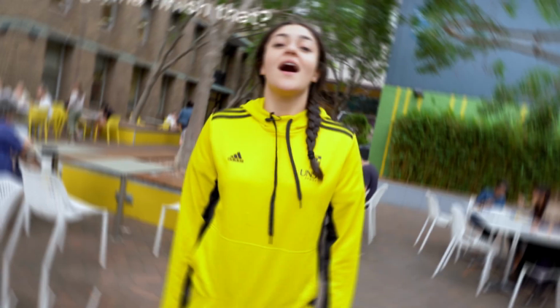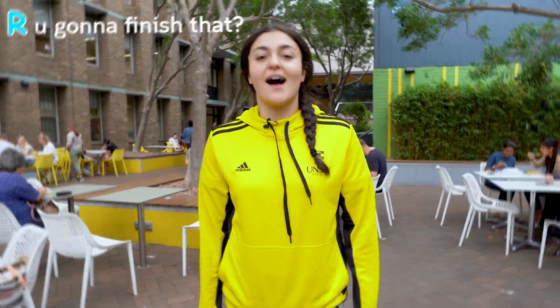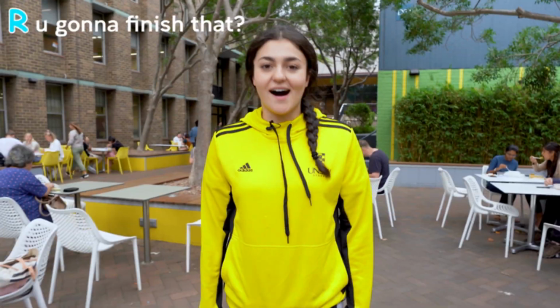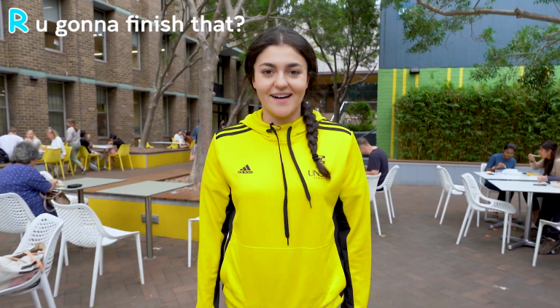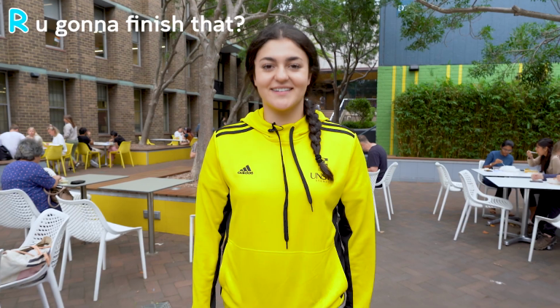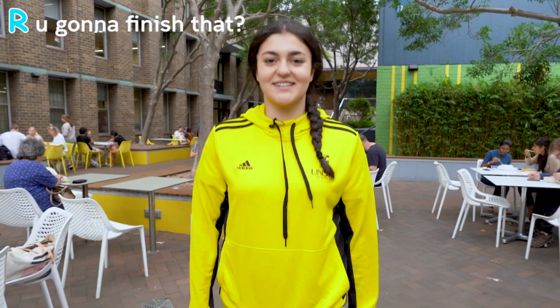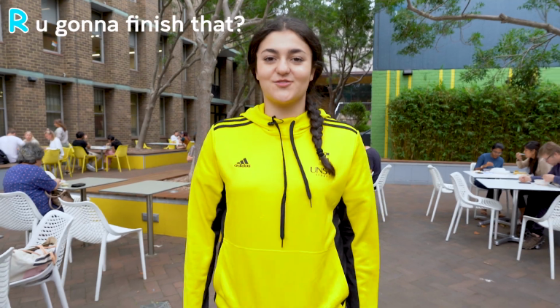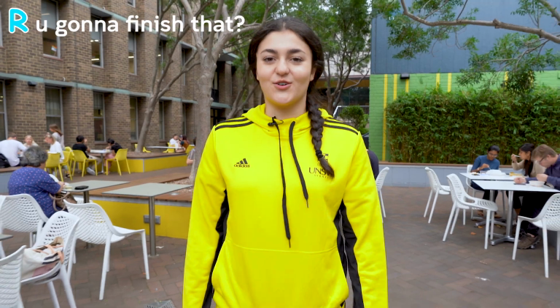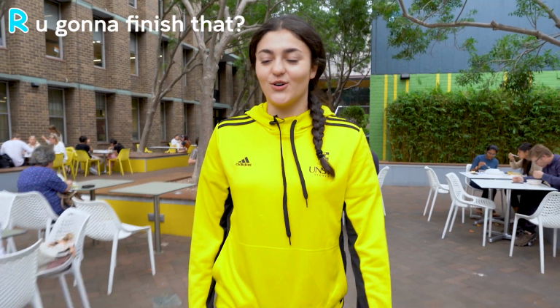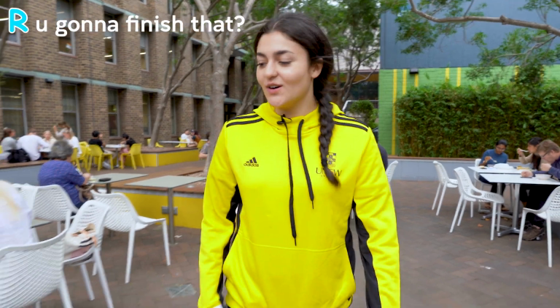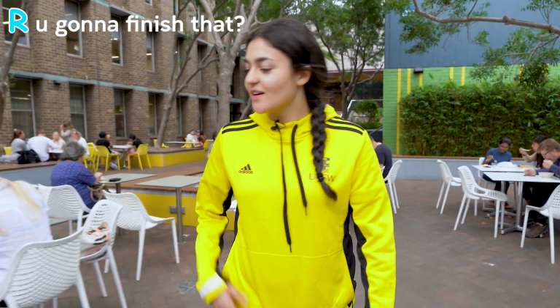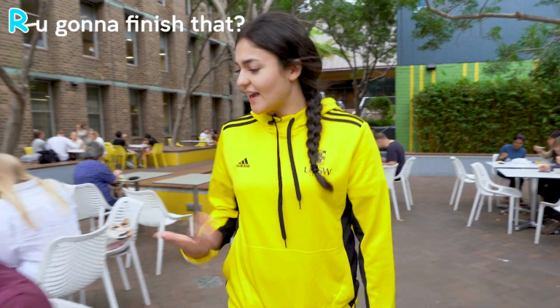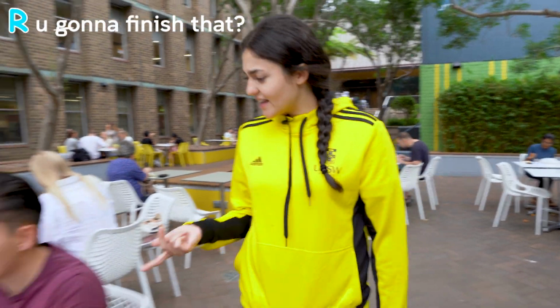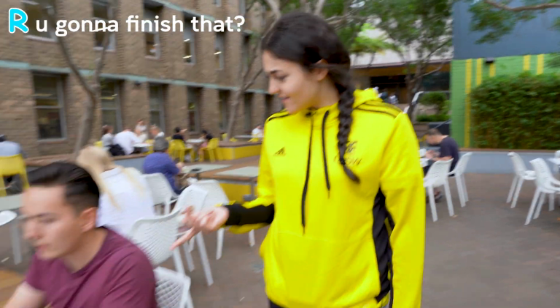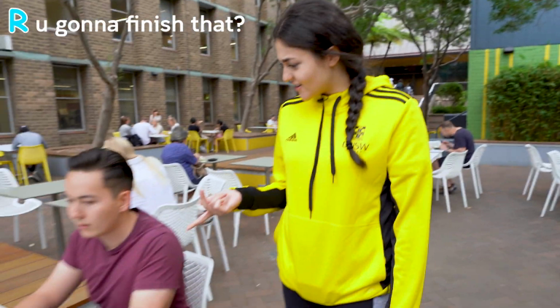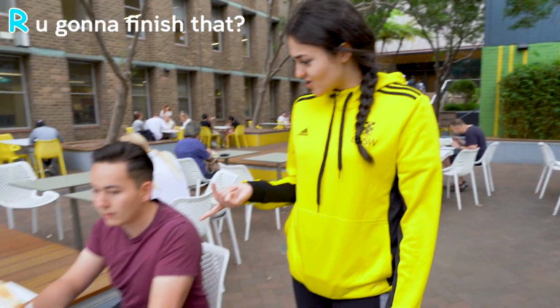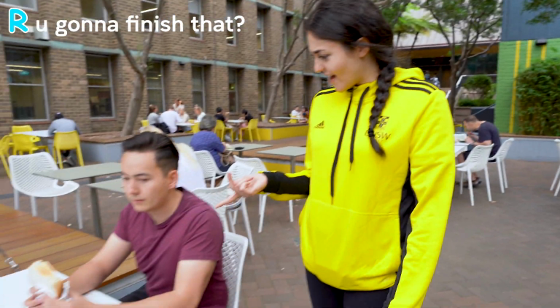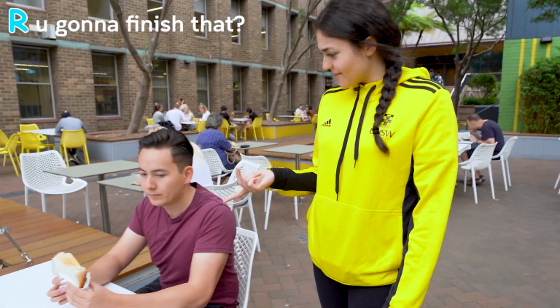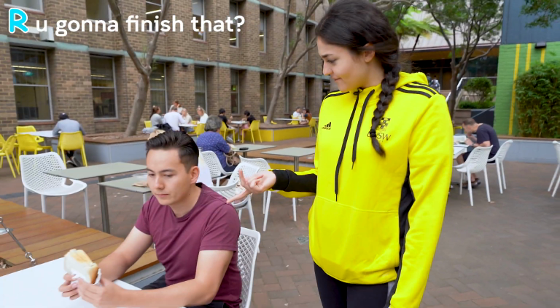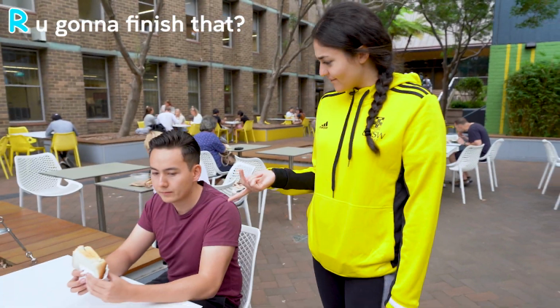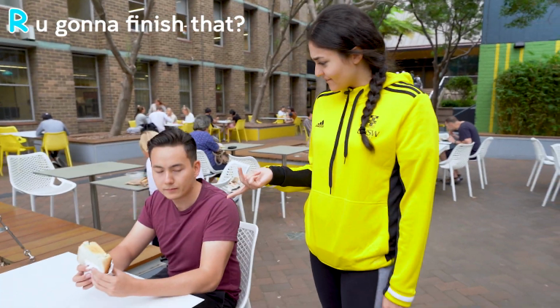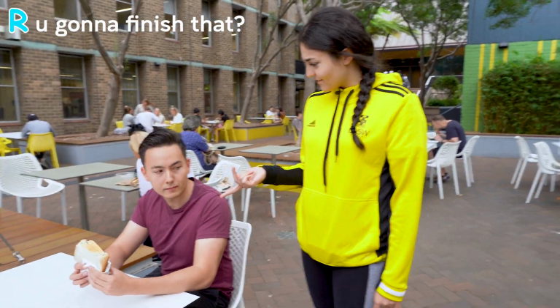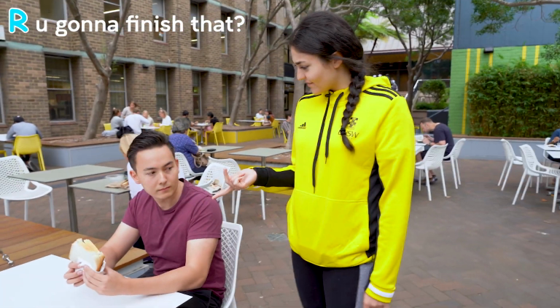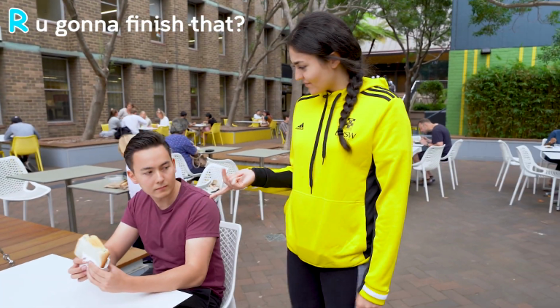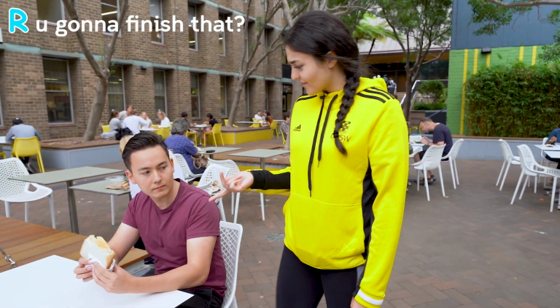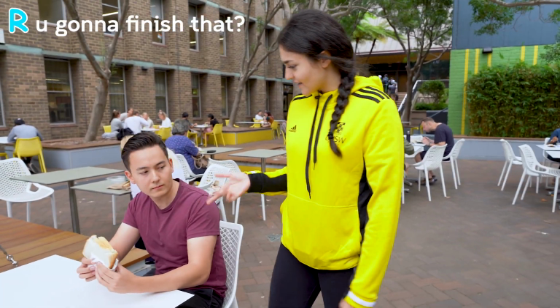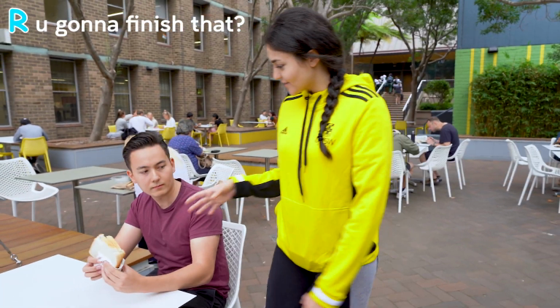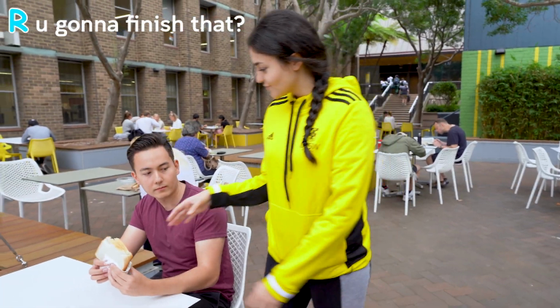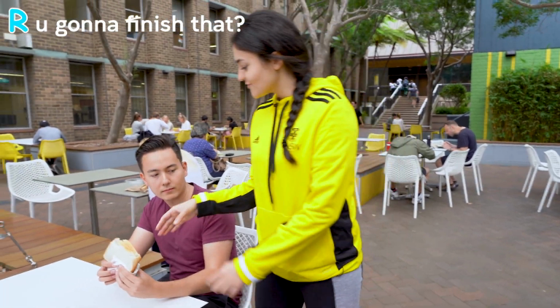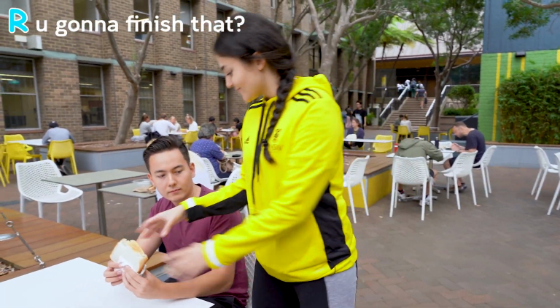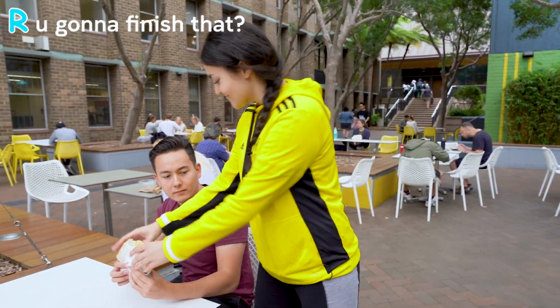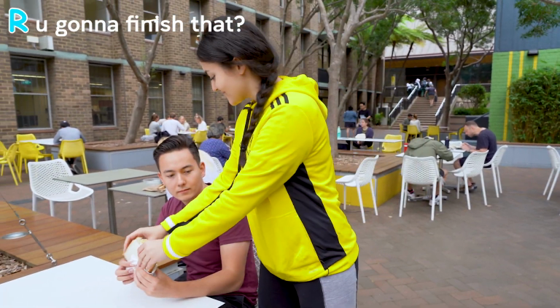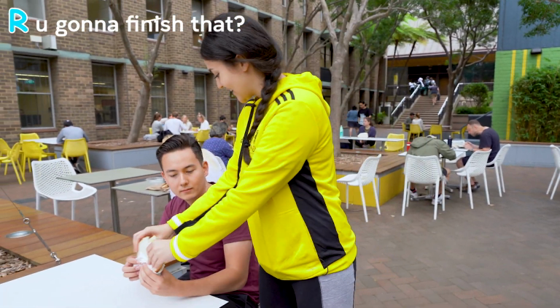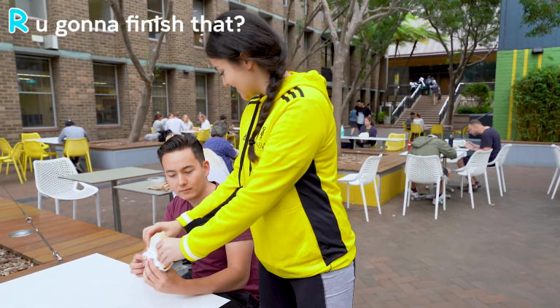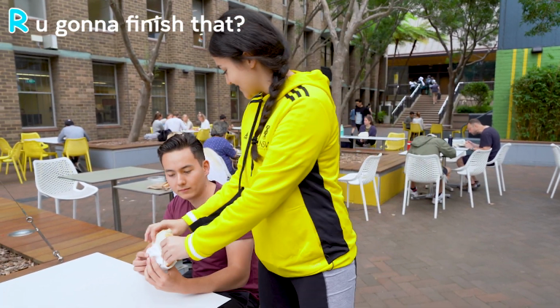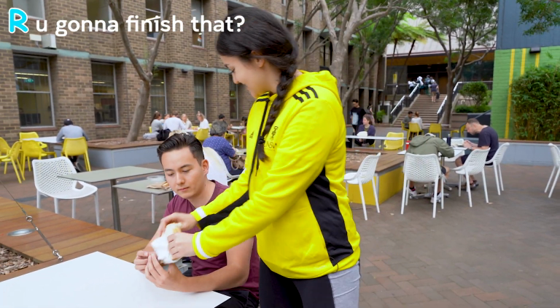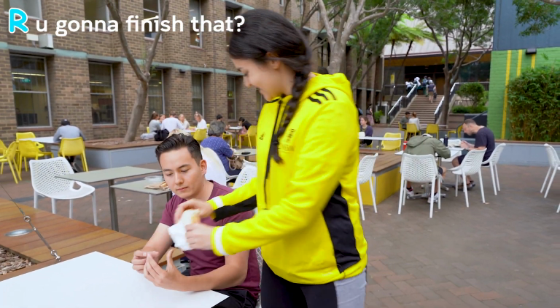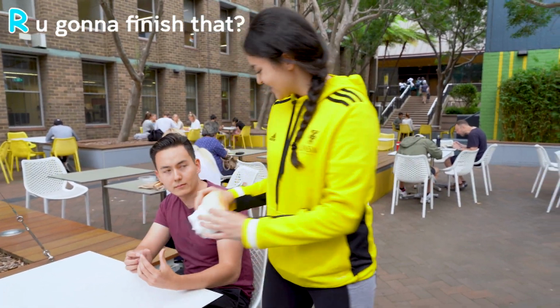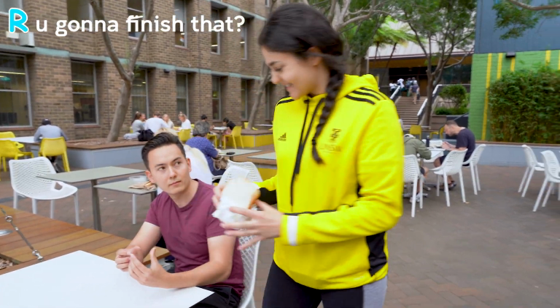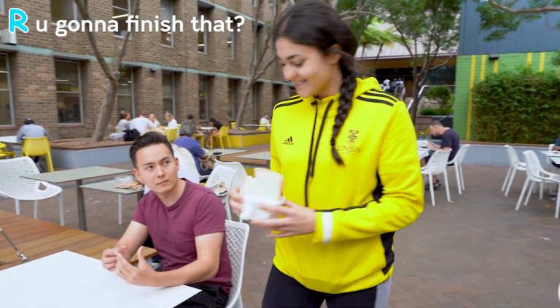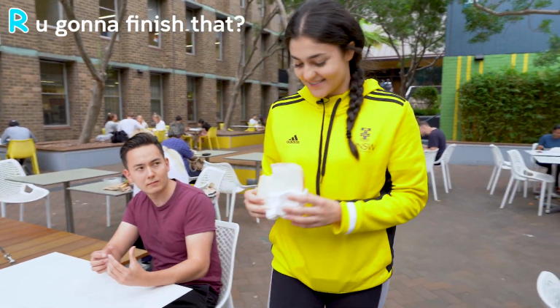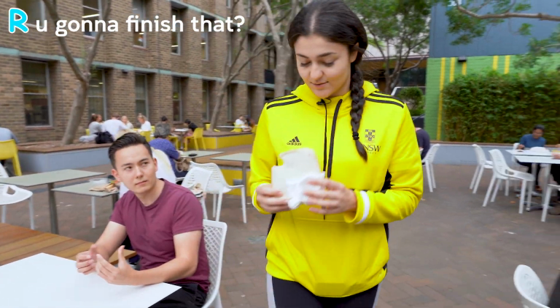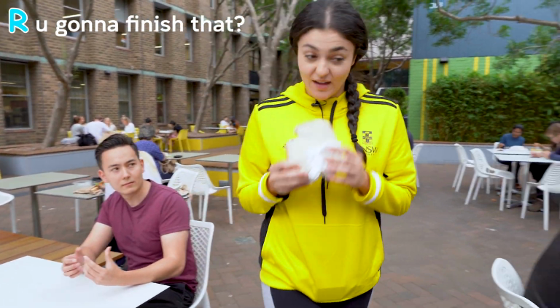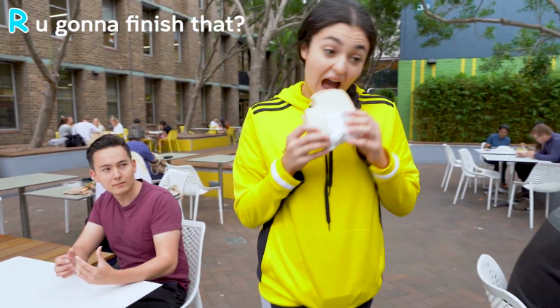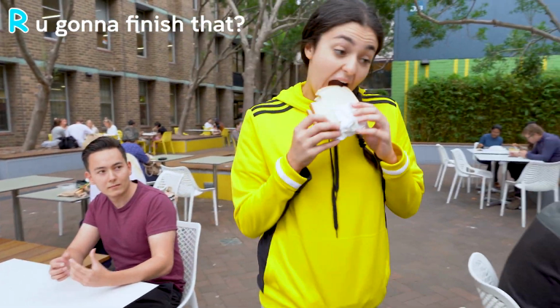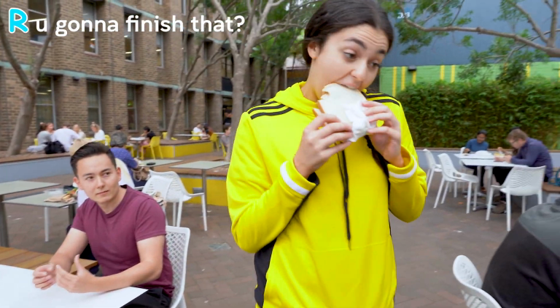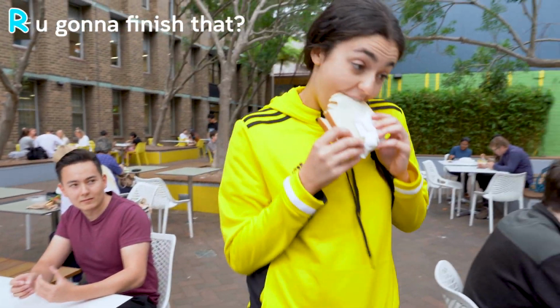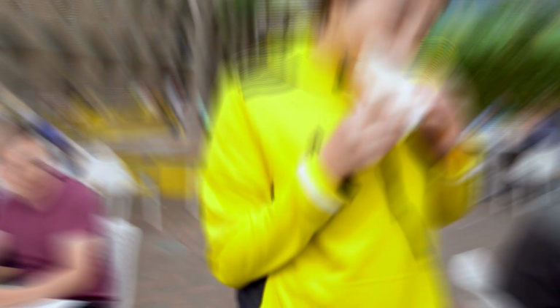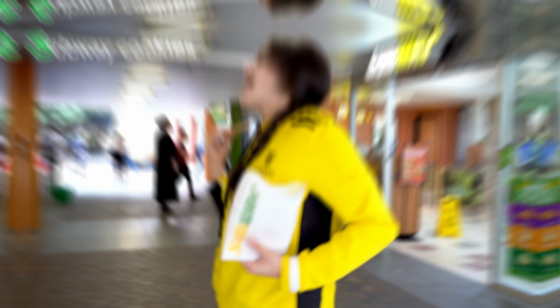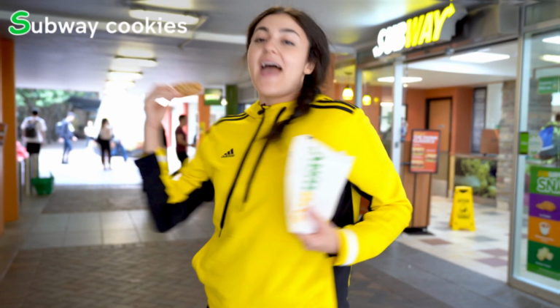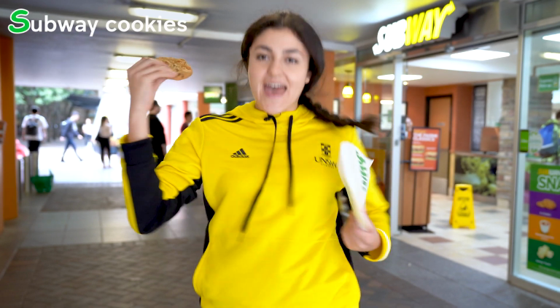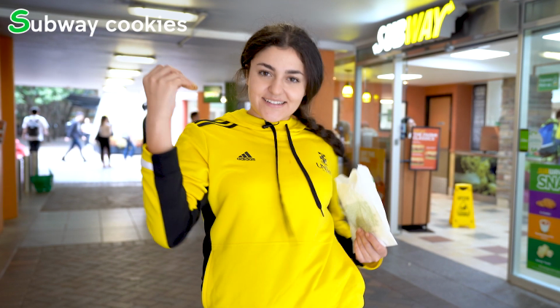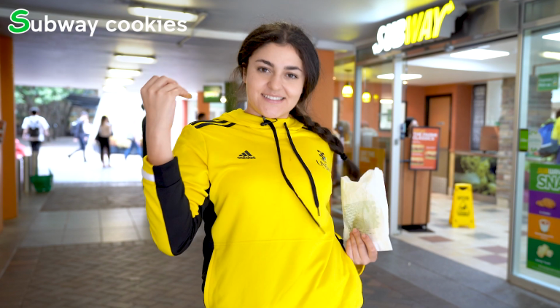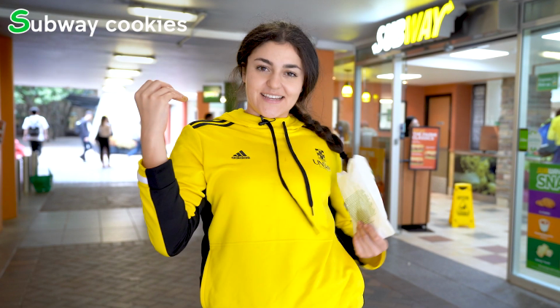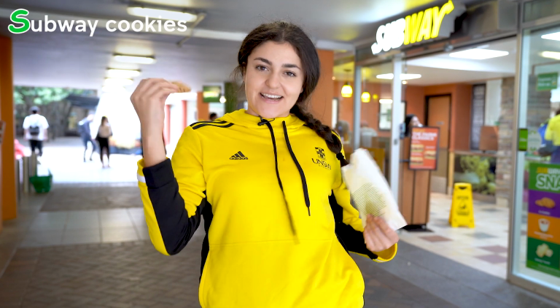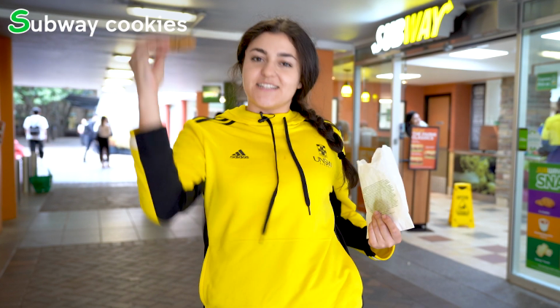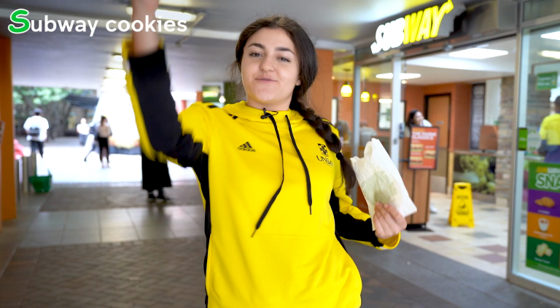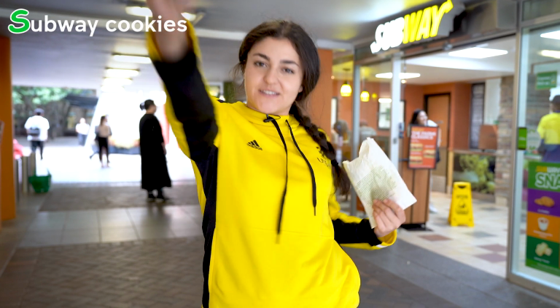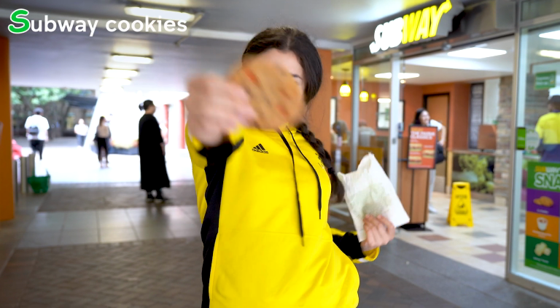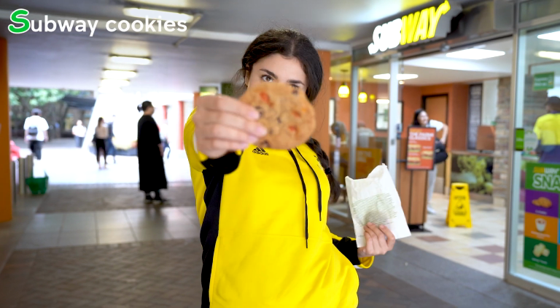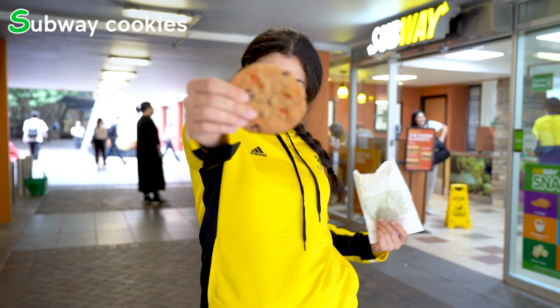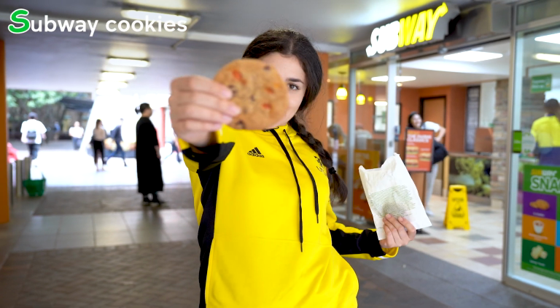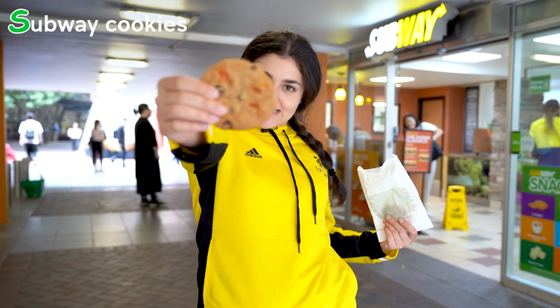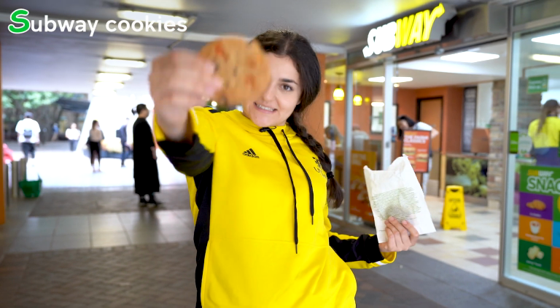R is for... are you going to finish that? S is for Subway cookies.